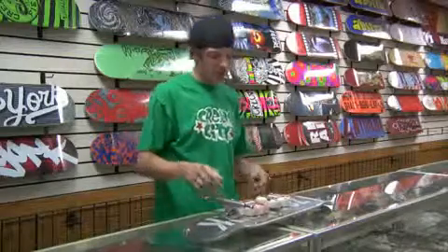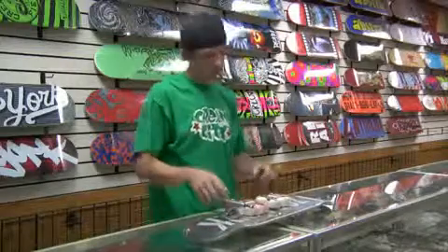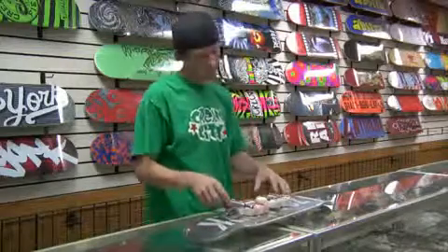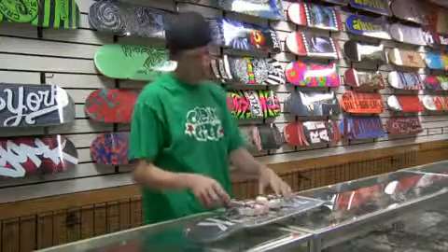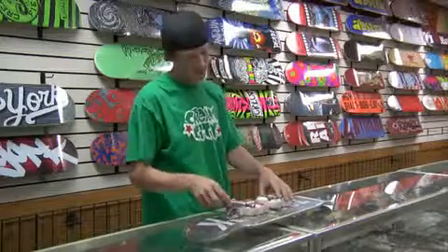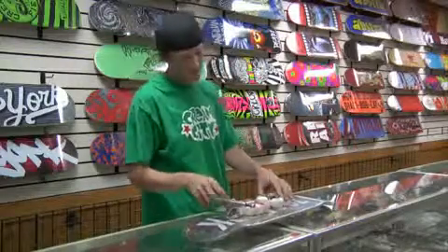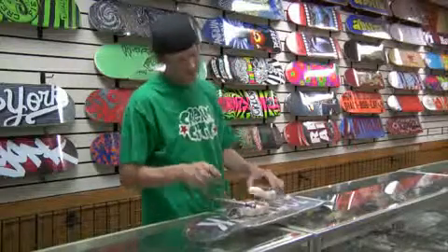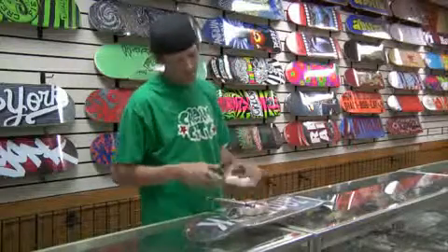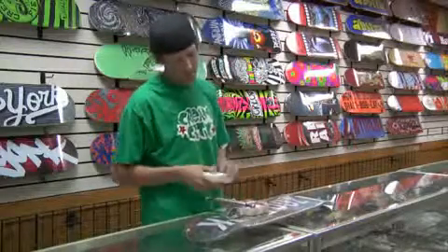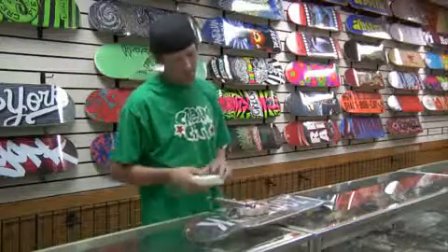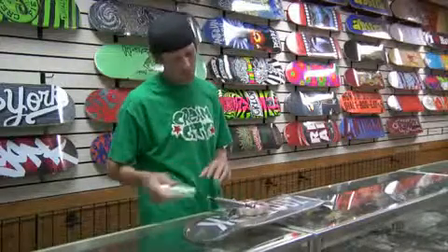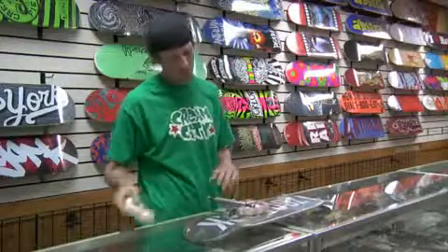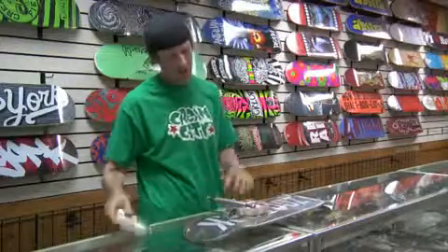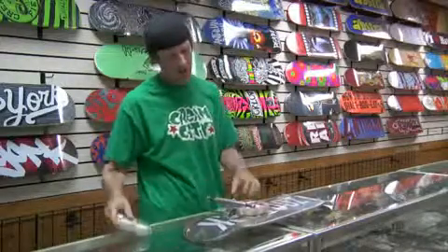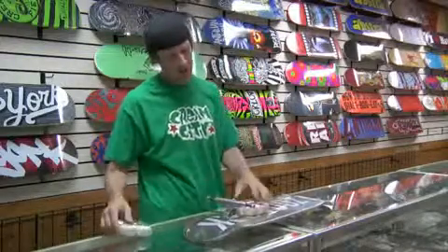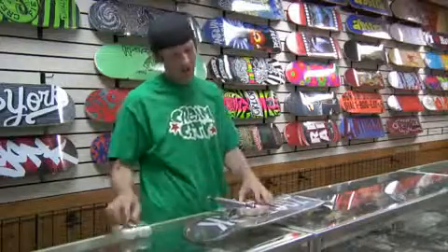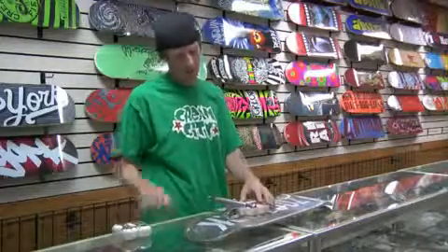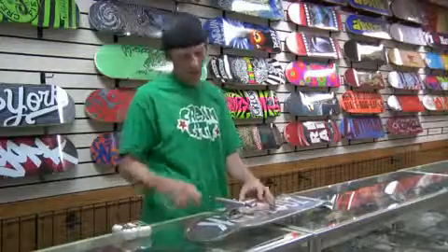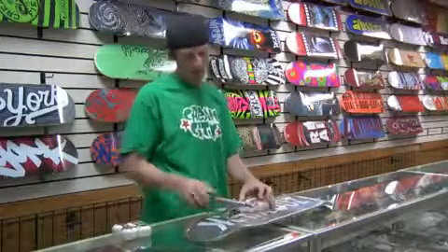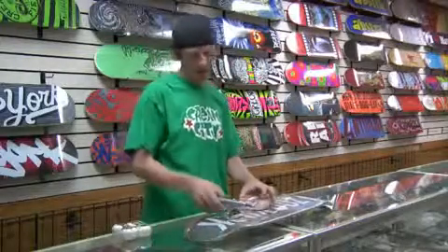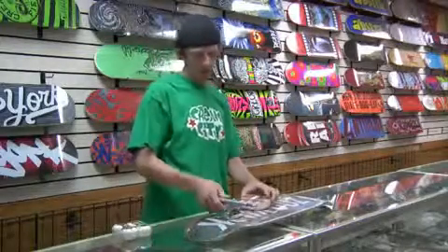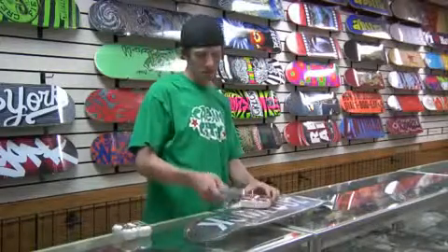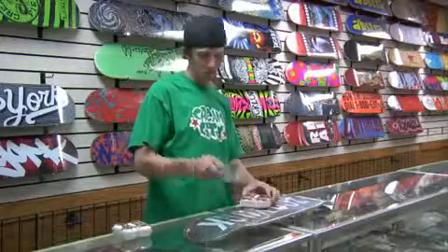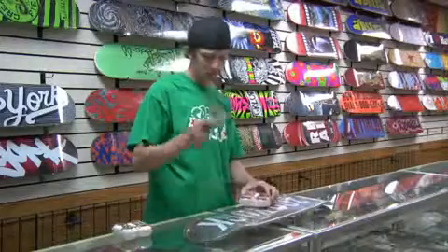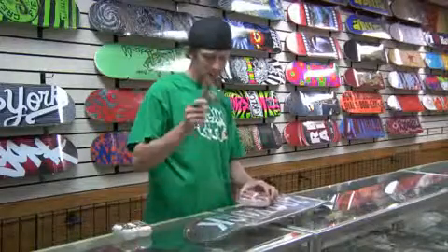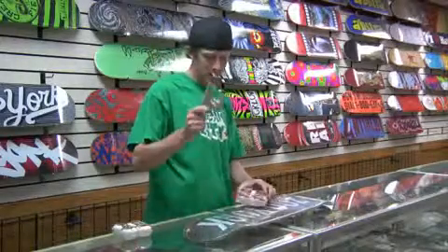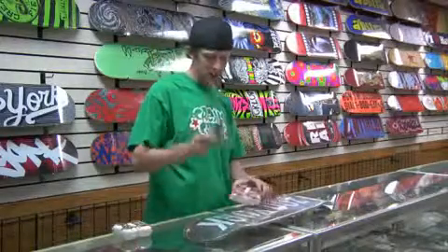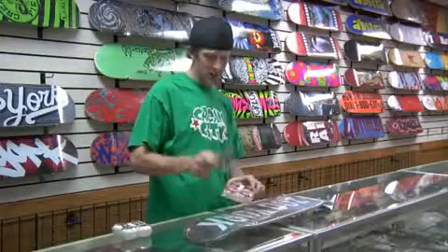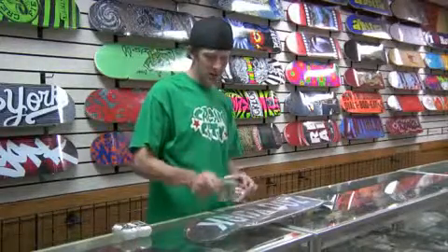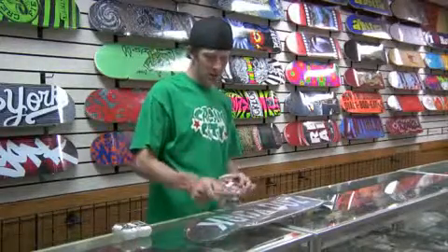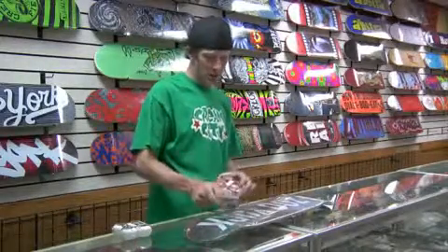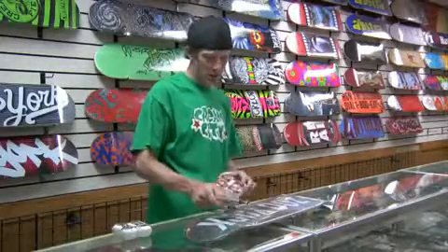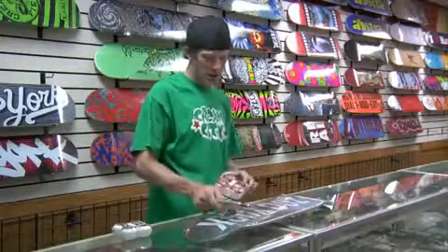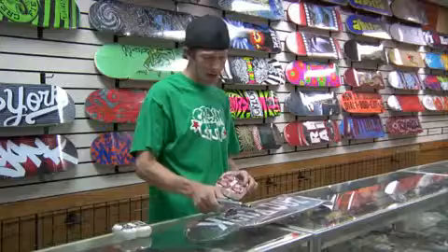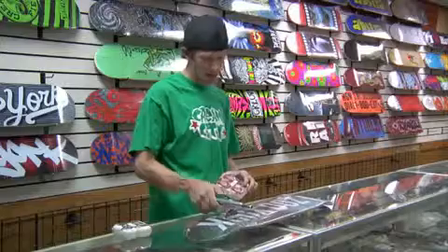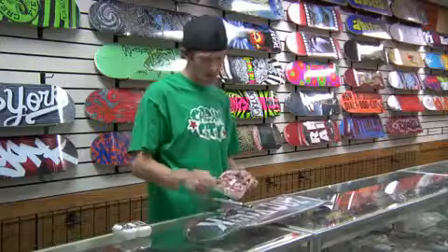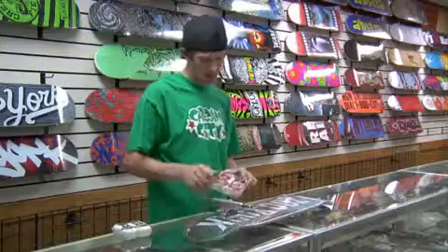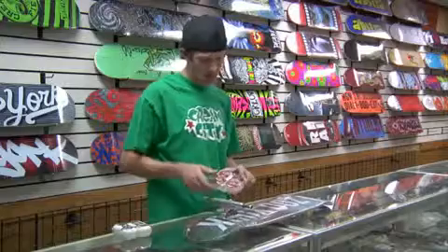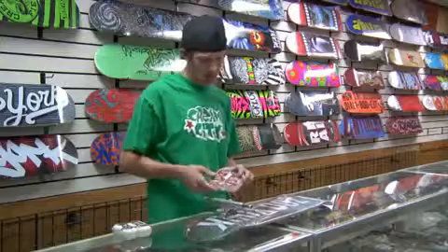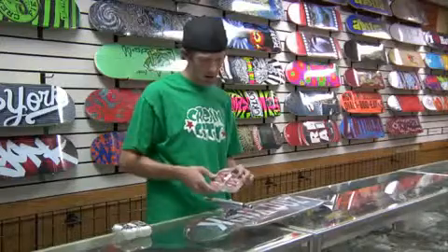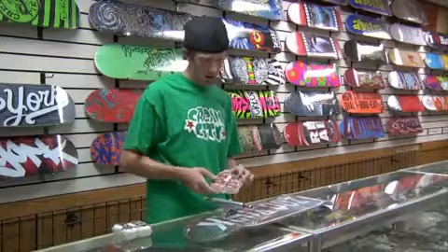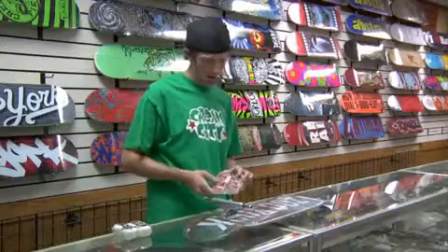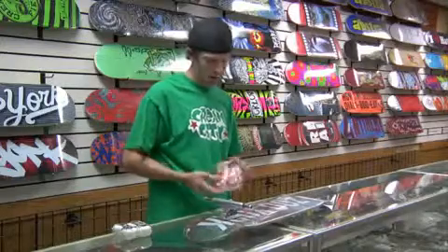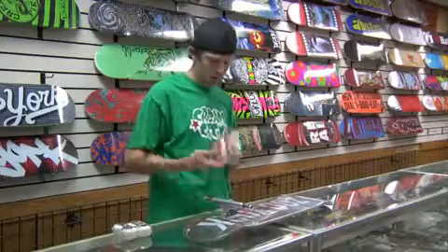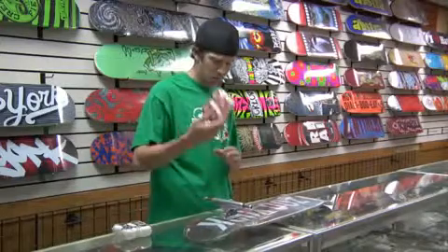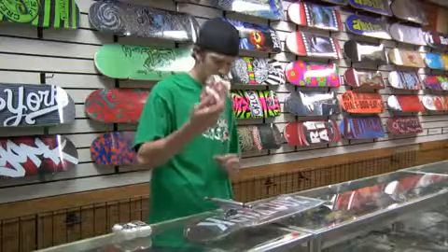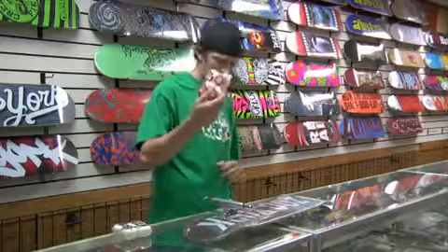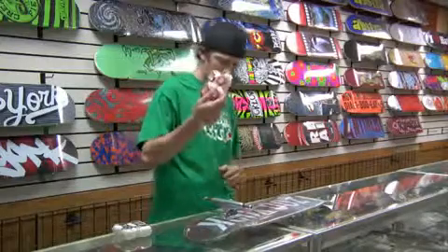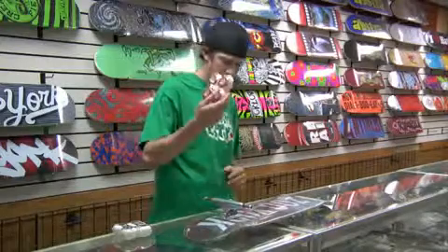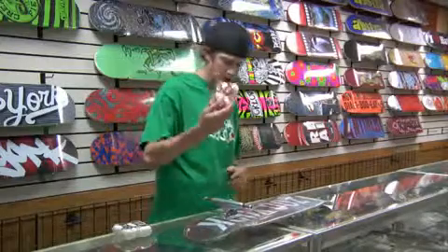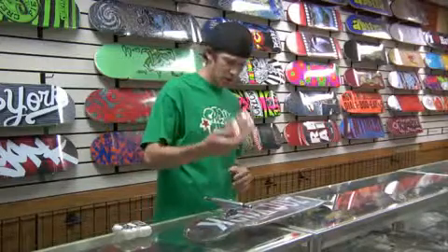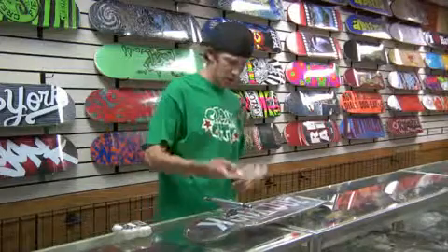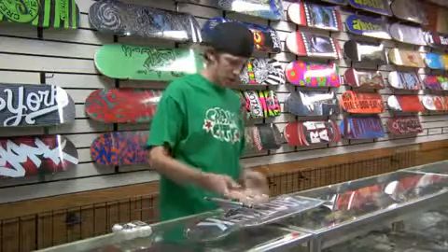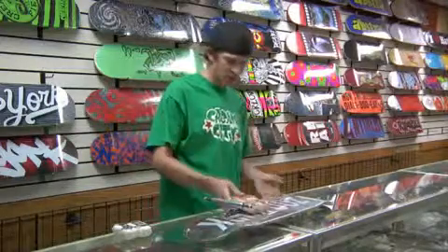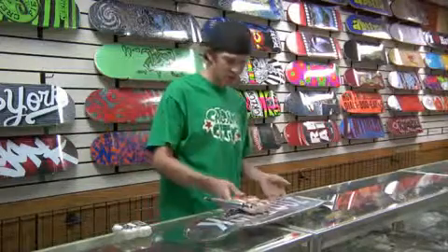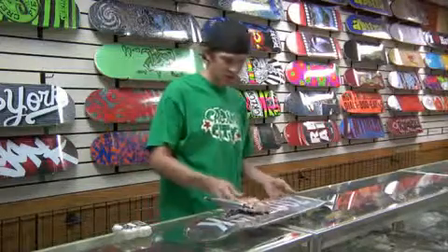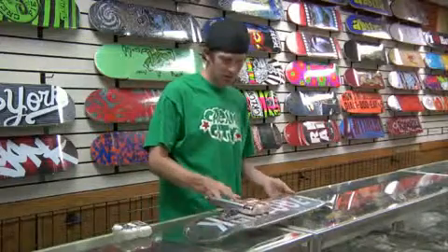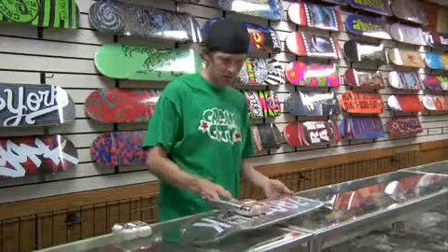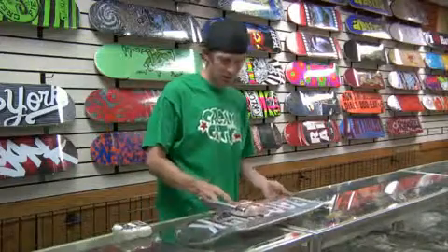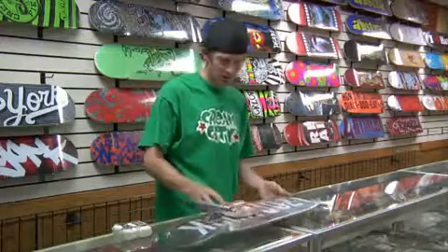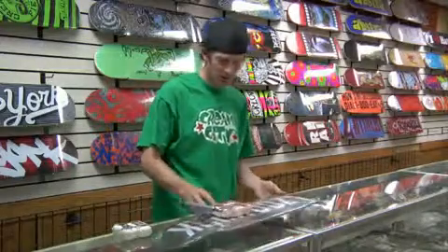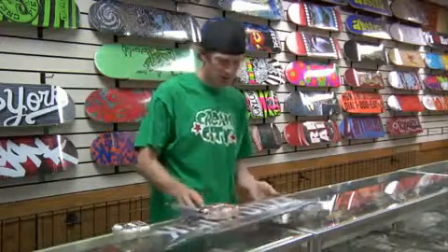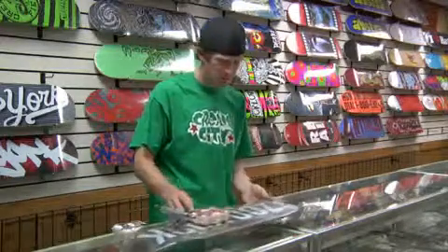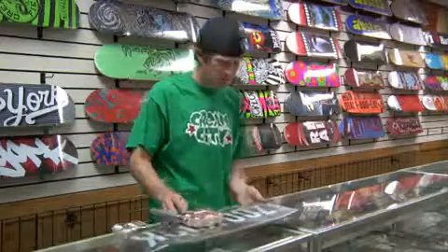So we've got some trucks here, a little bit wider to fit the wider board. We've got some bigger wheels — these are the 57 millimeter.